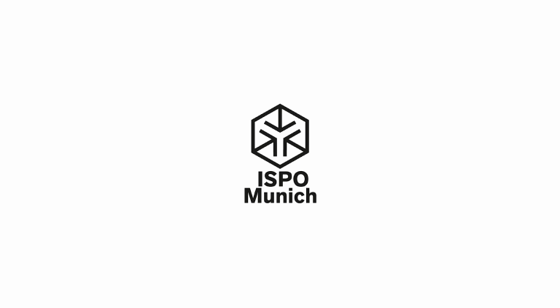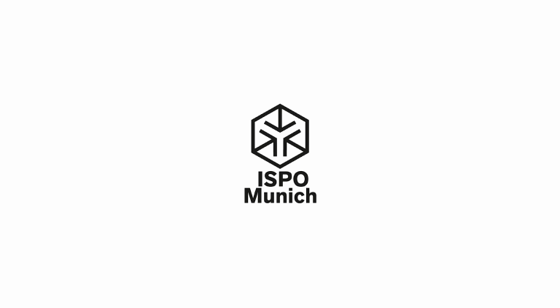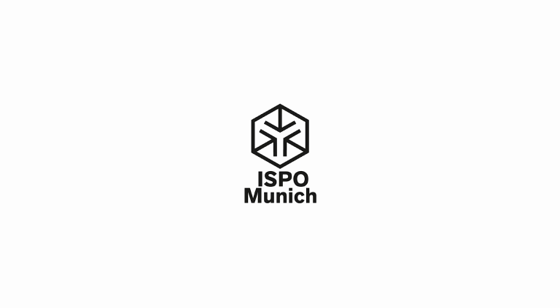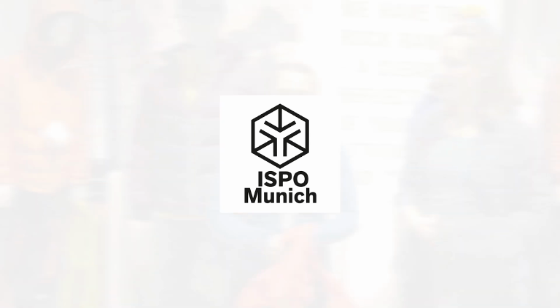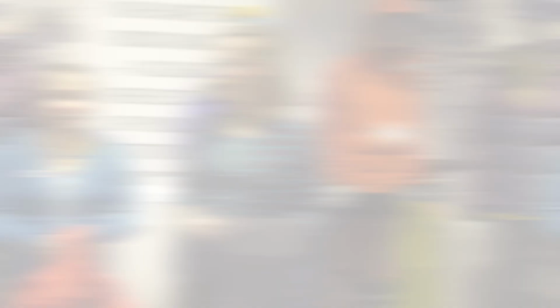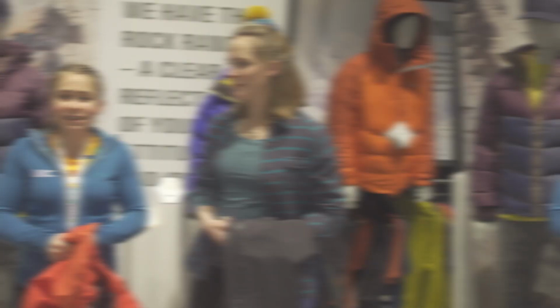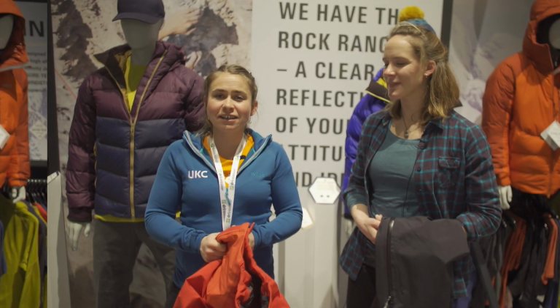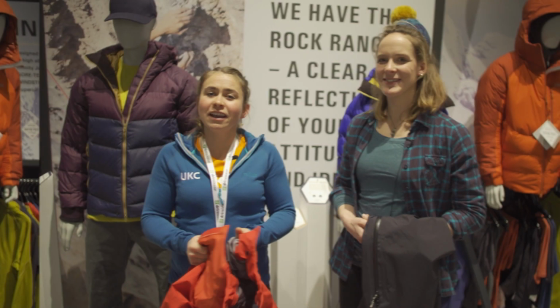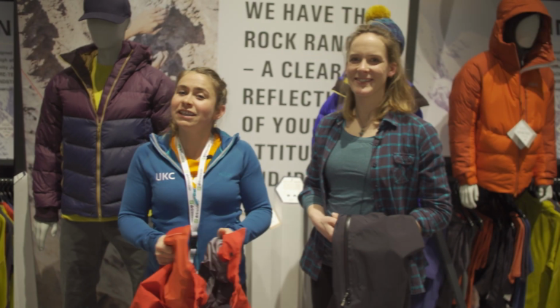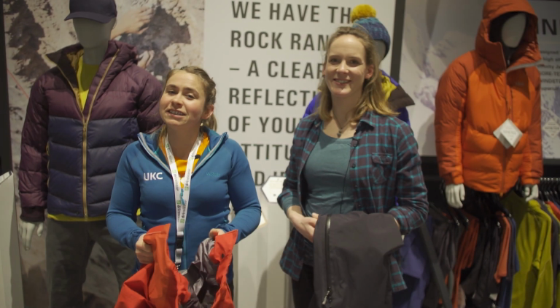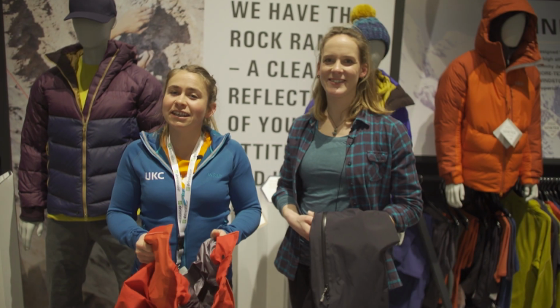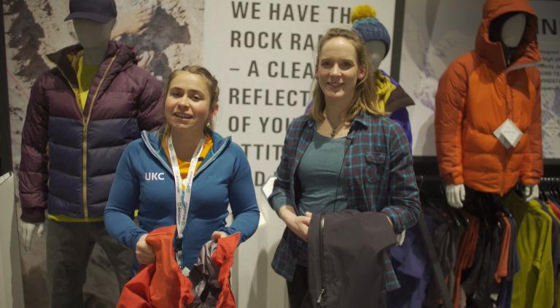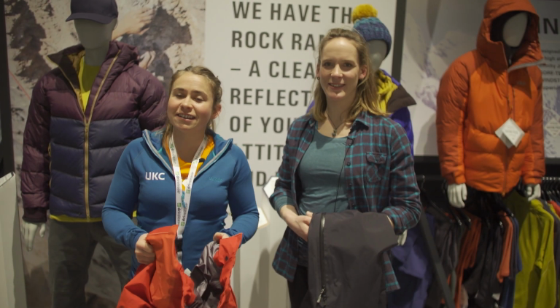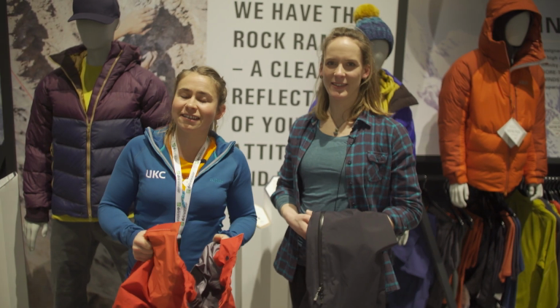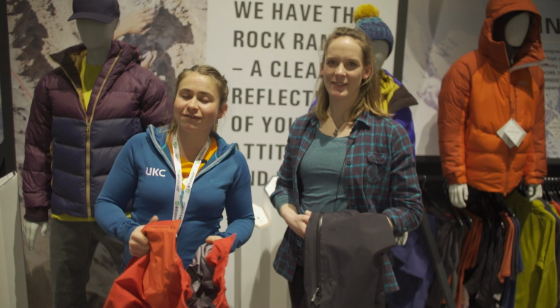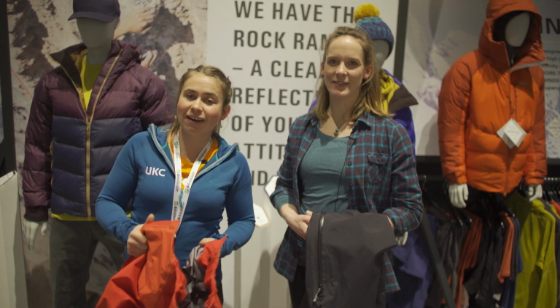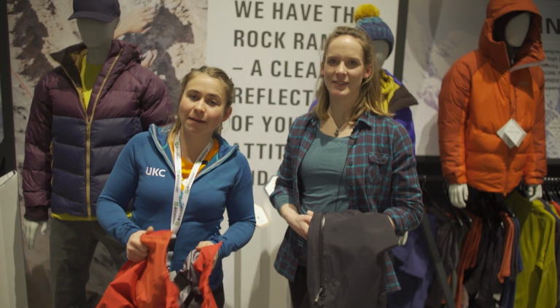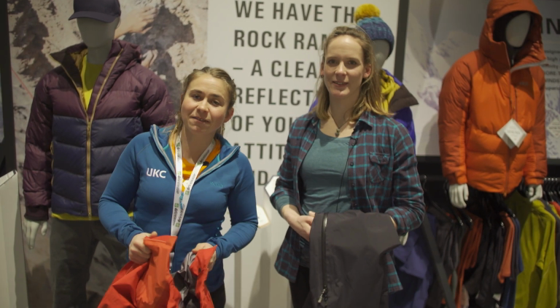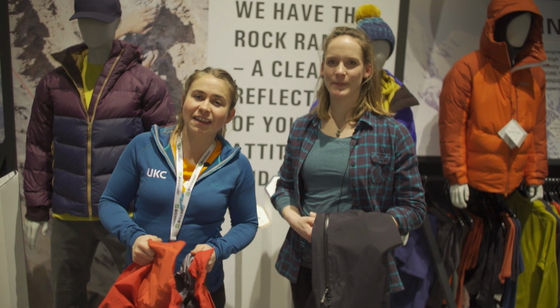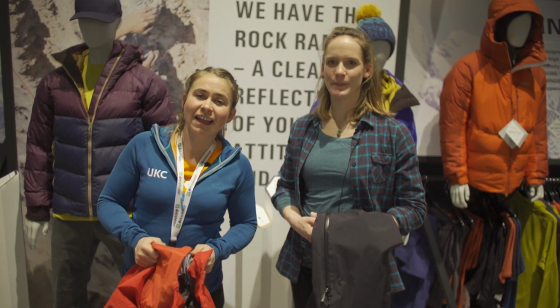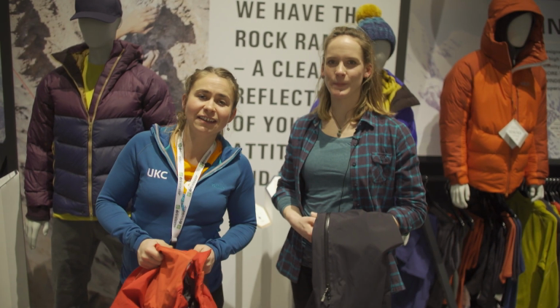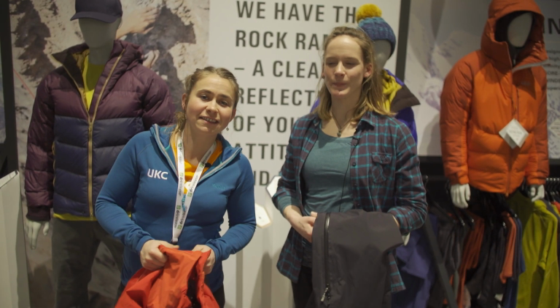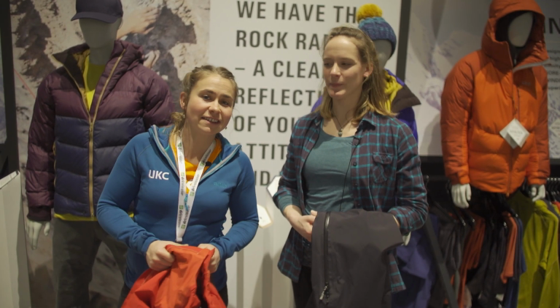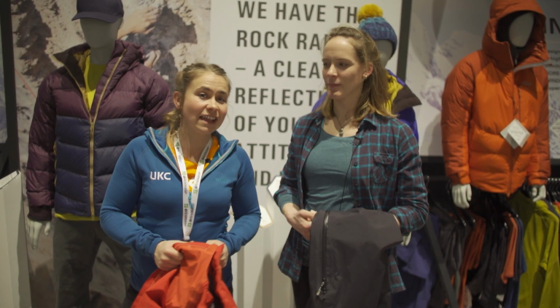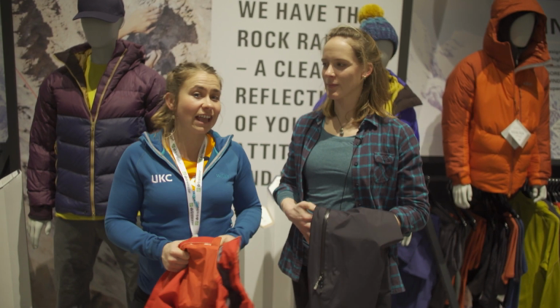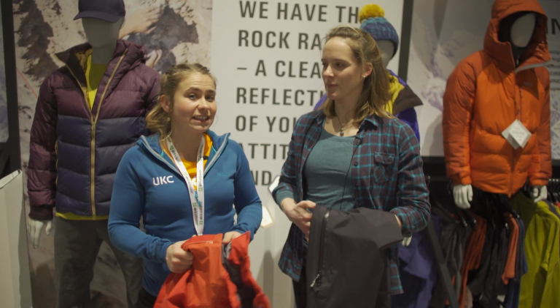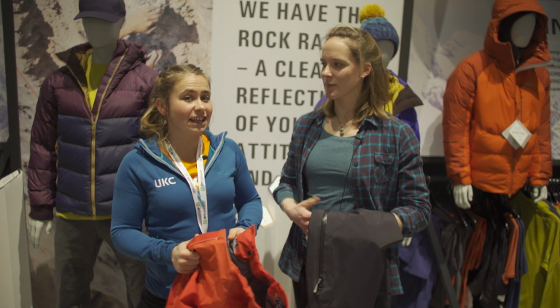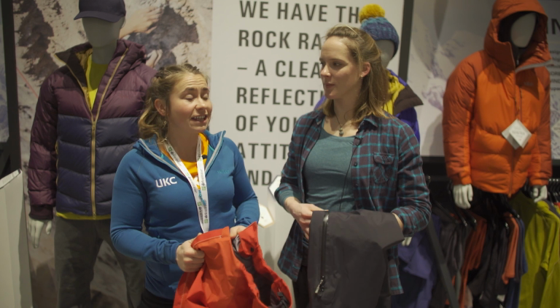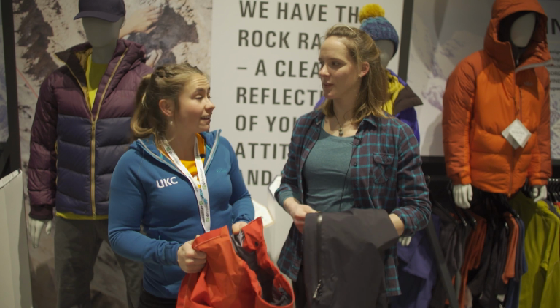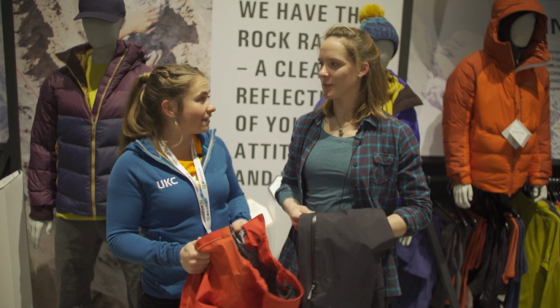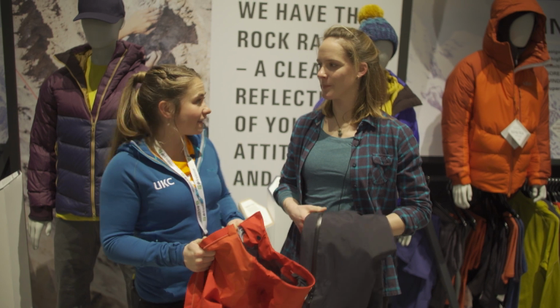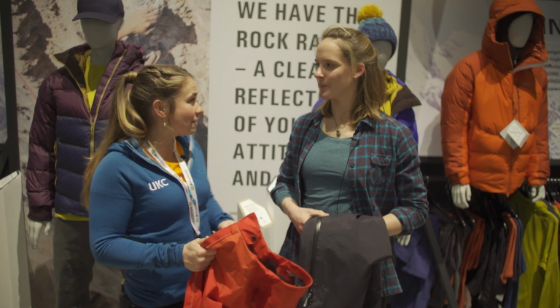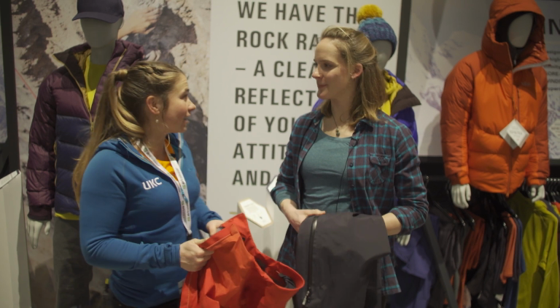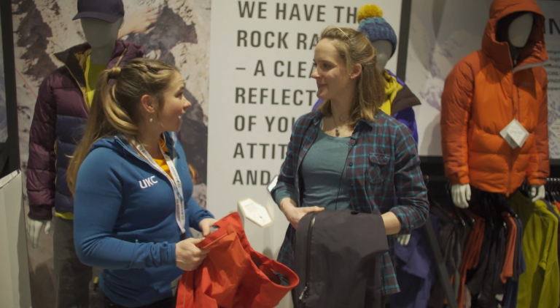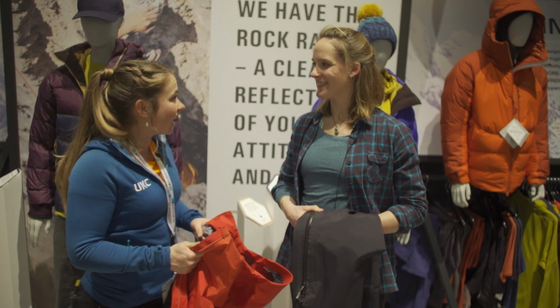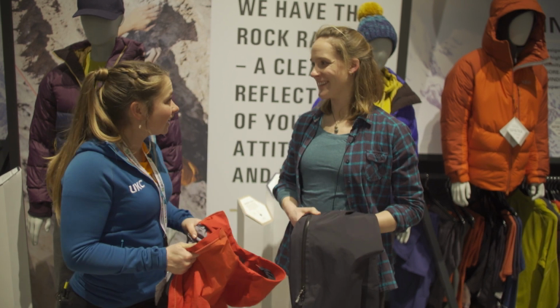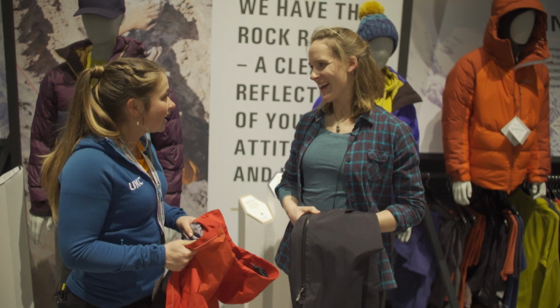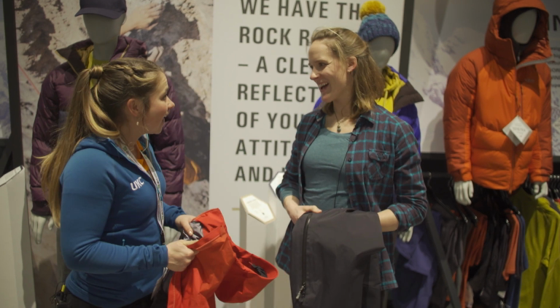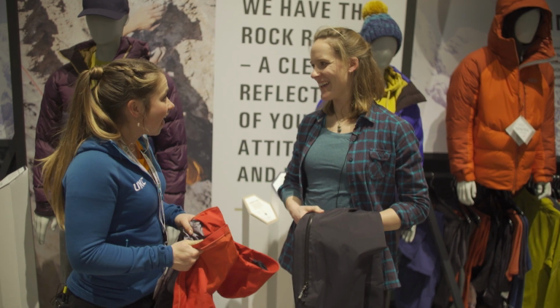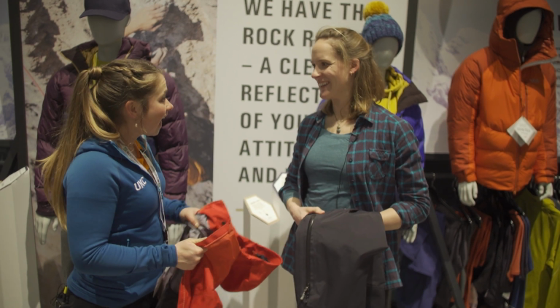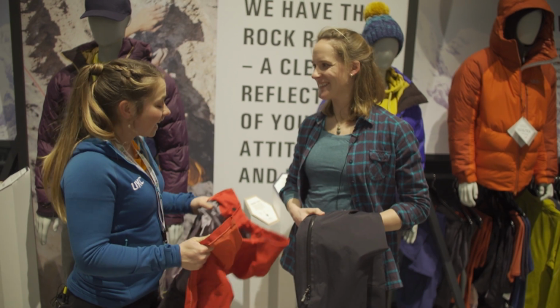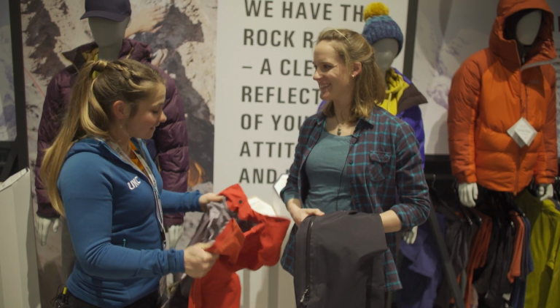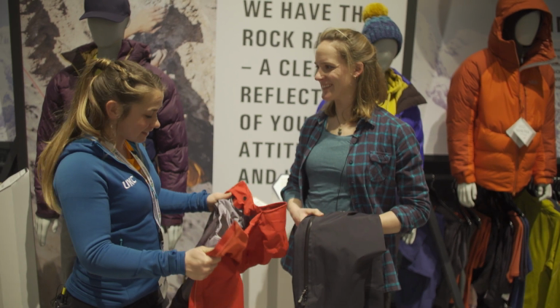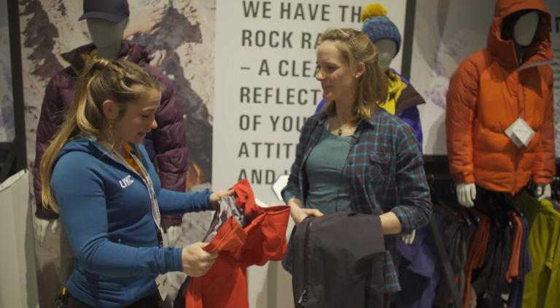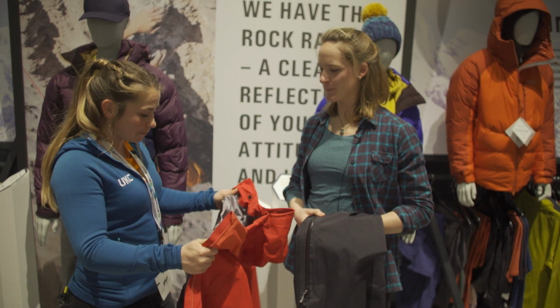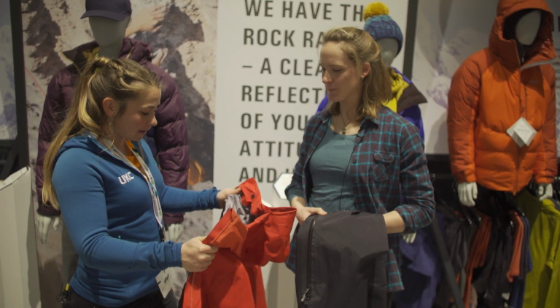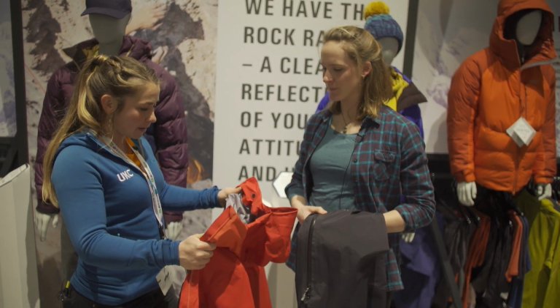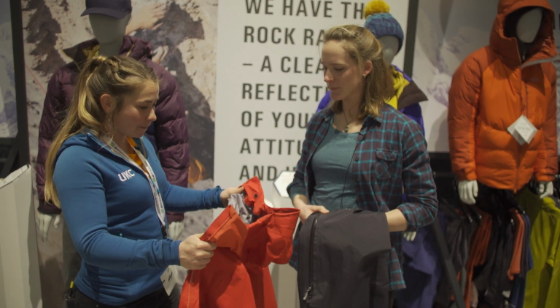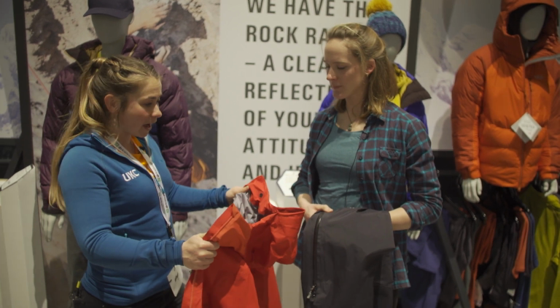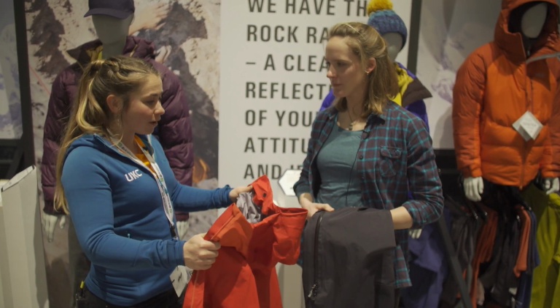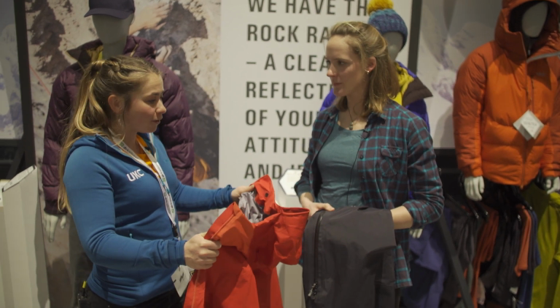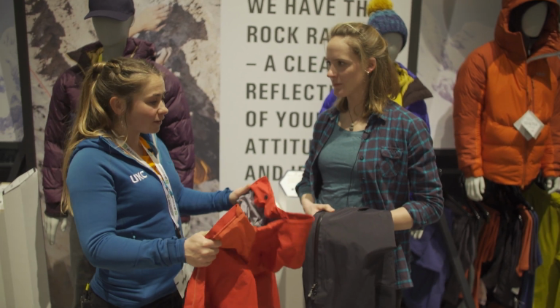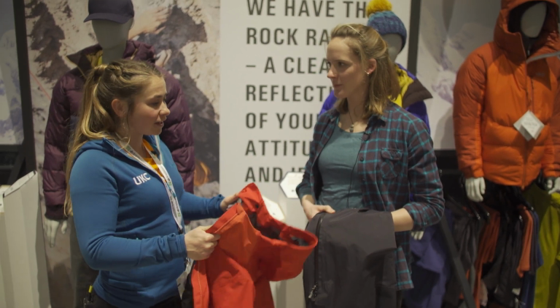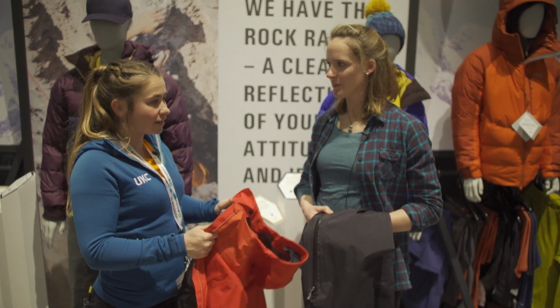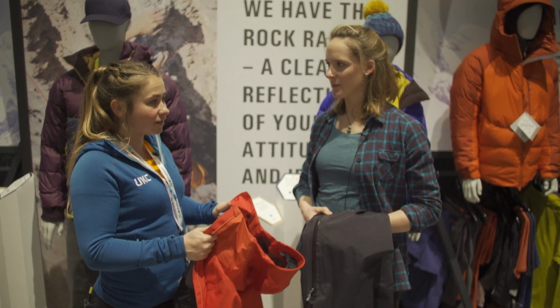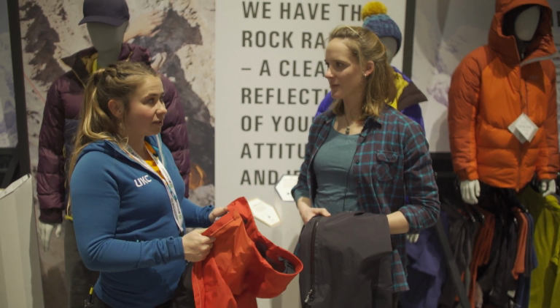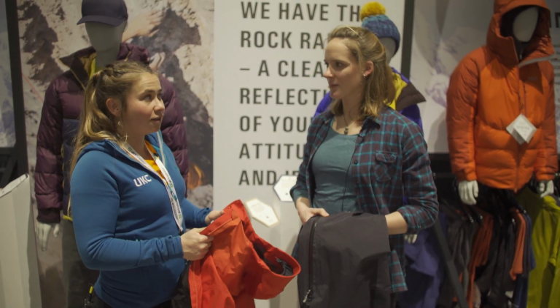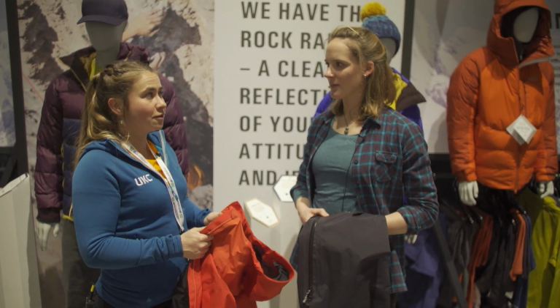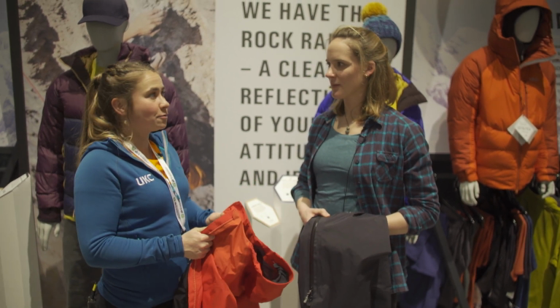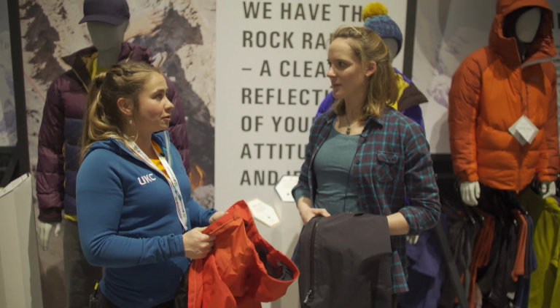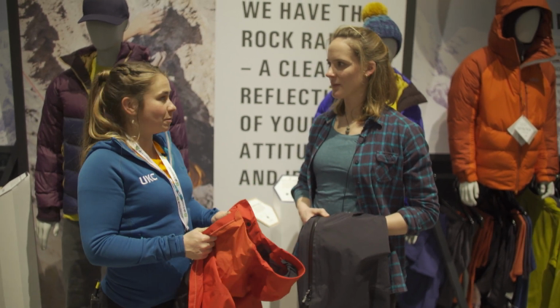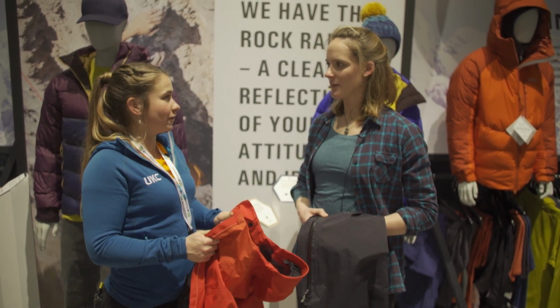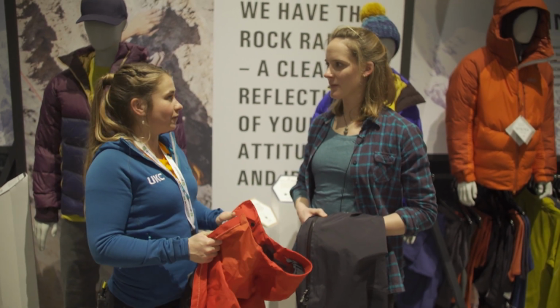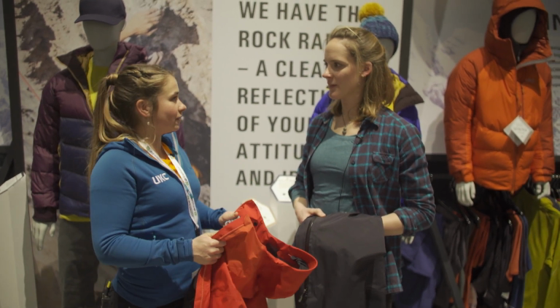ISPO 2019, this is the Rab stand. This is Hetty, nice to see you again. Hetty, tell me about these new waterproofs.